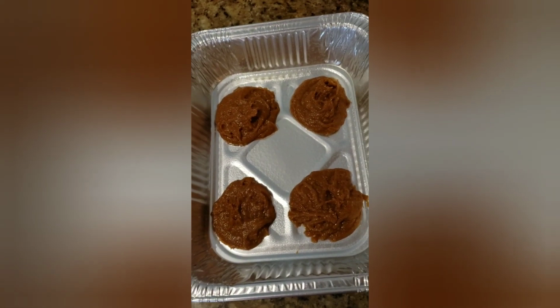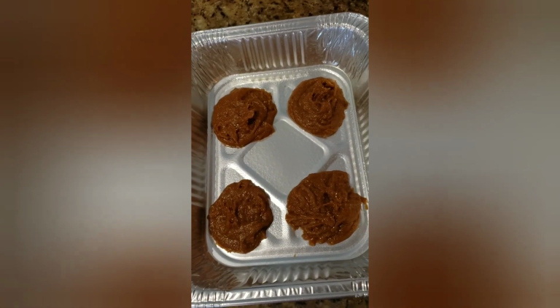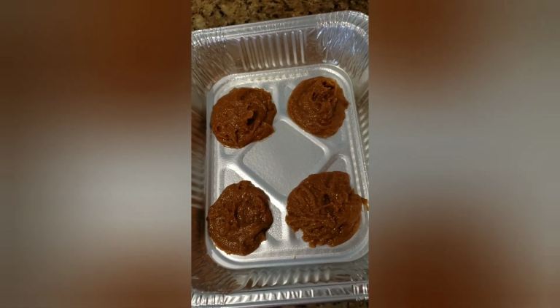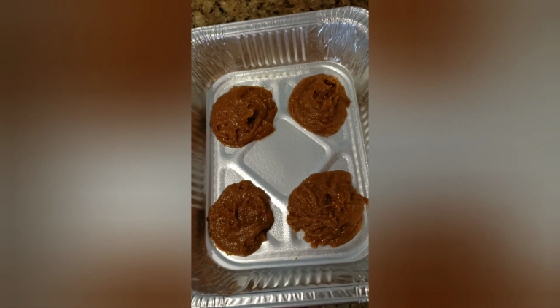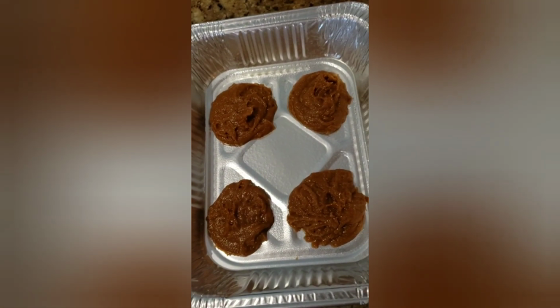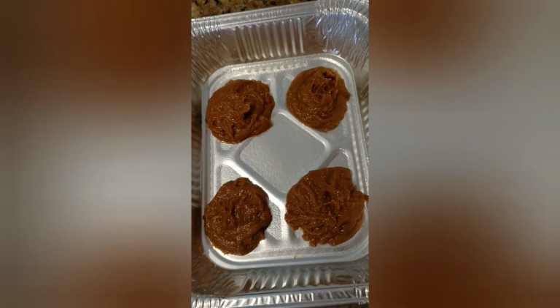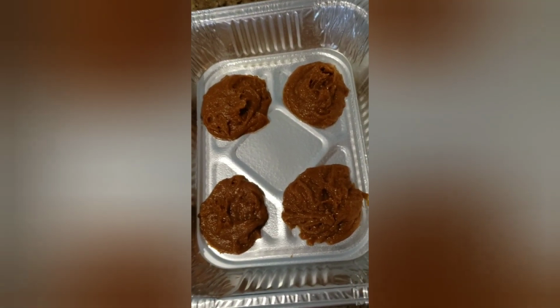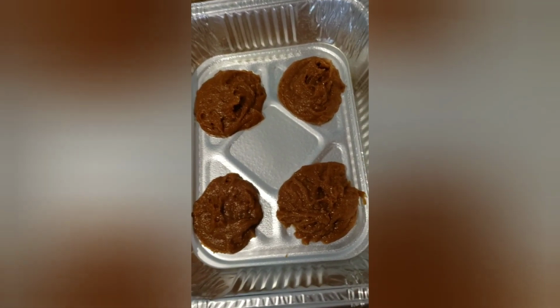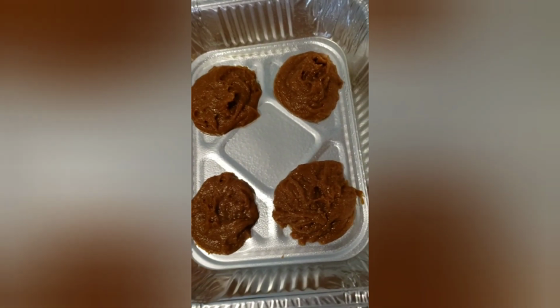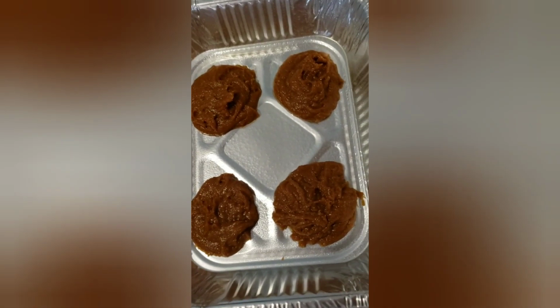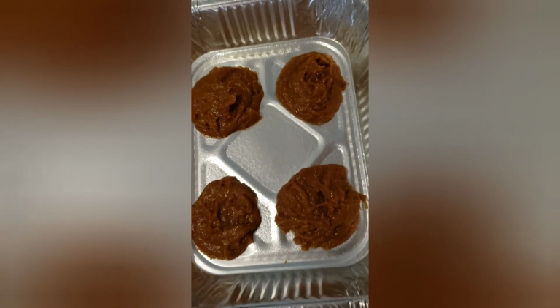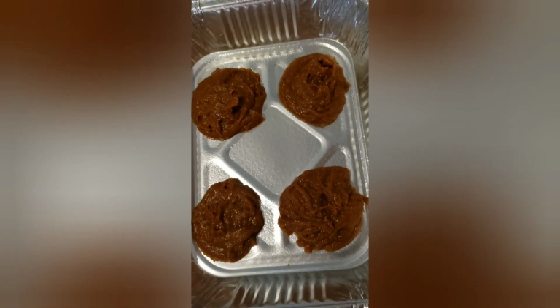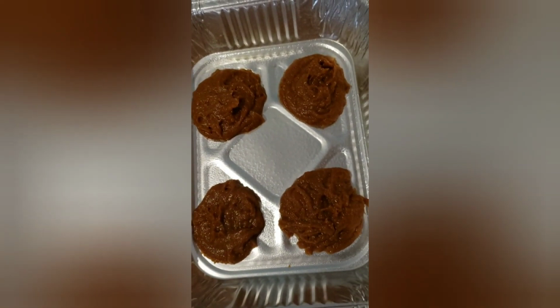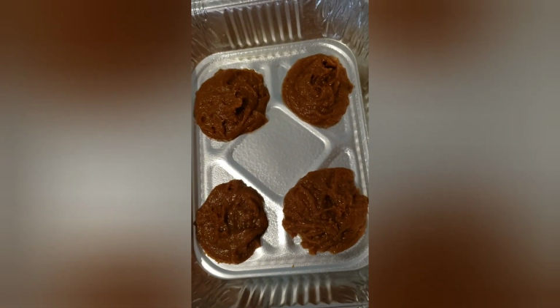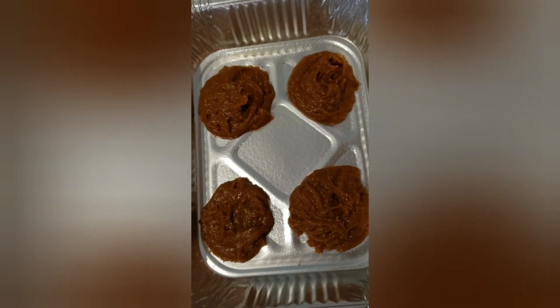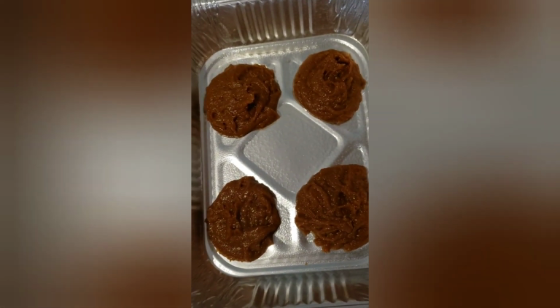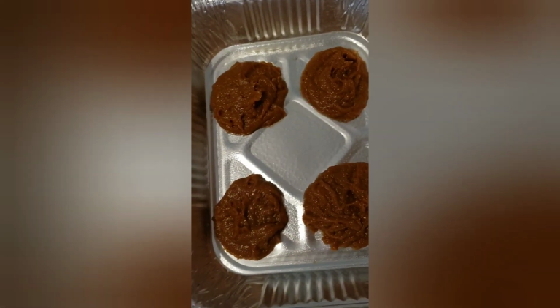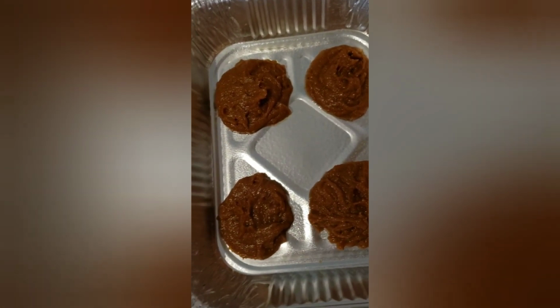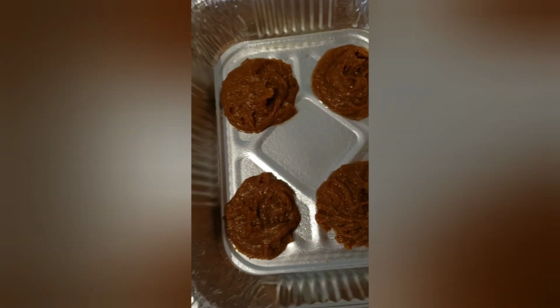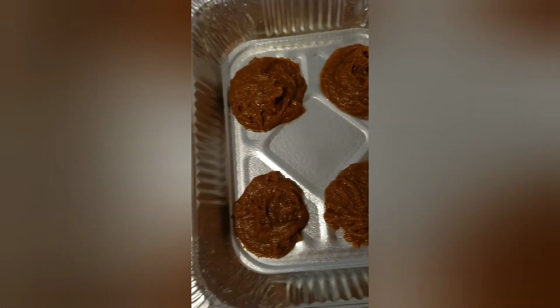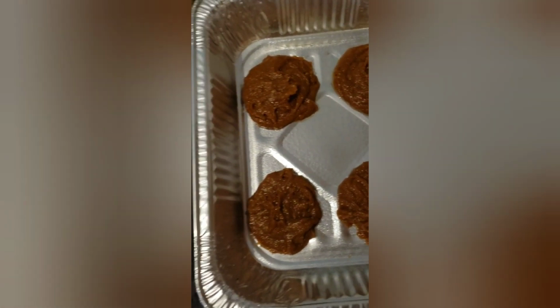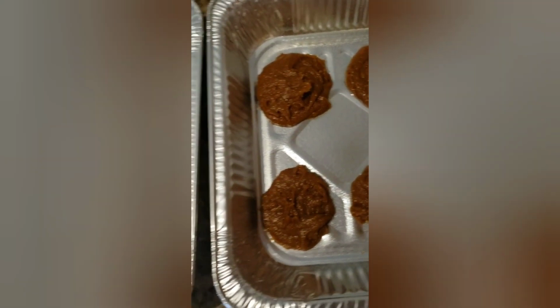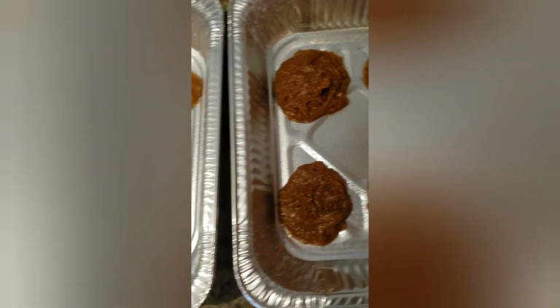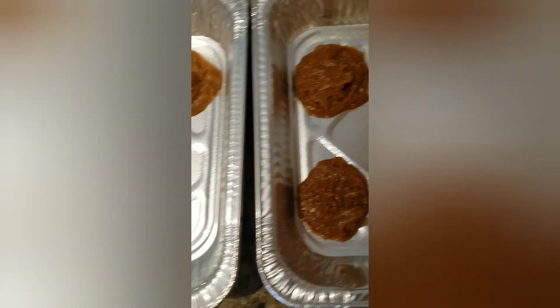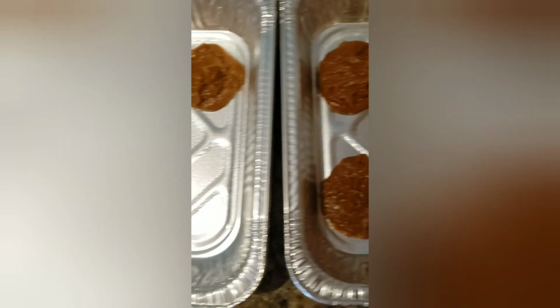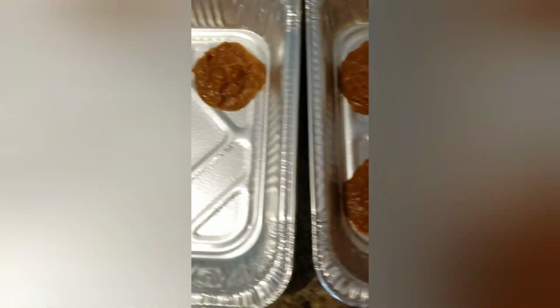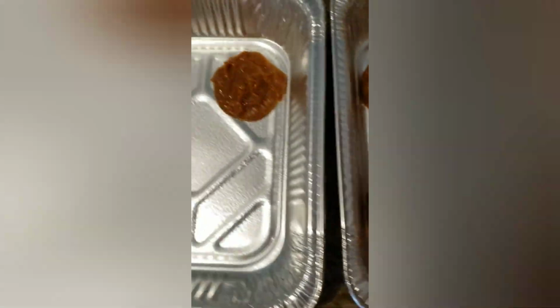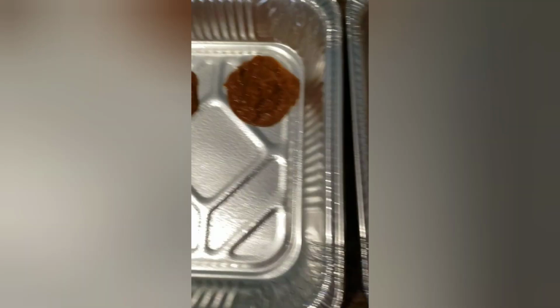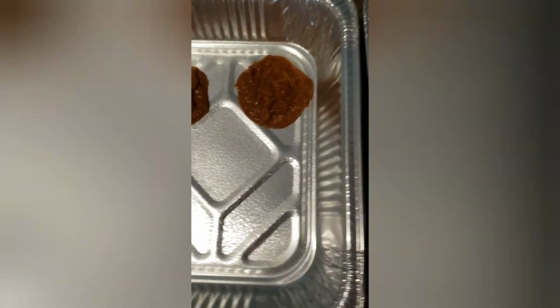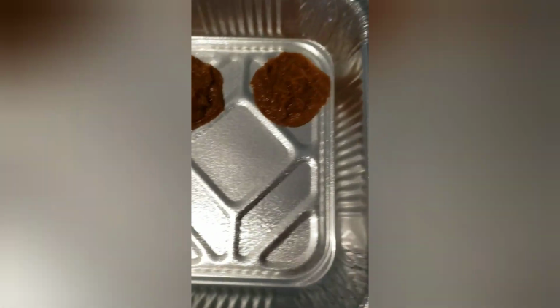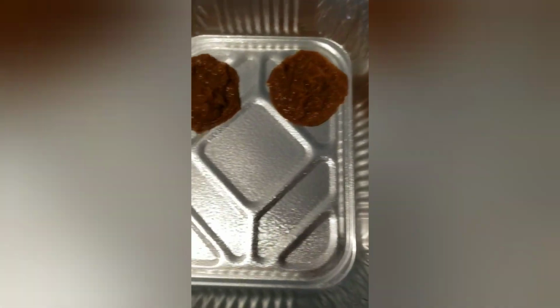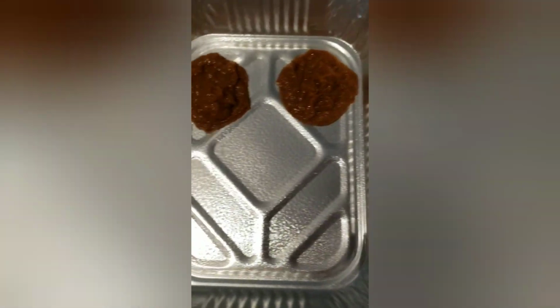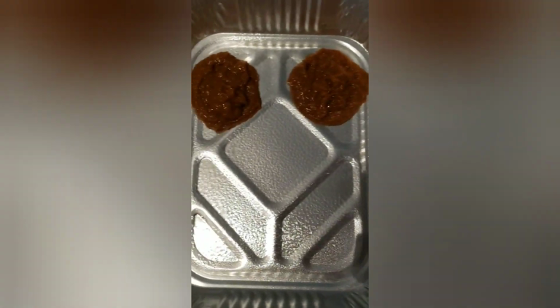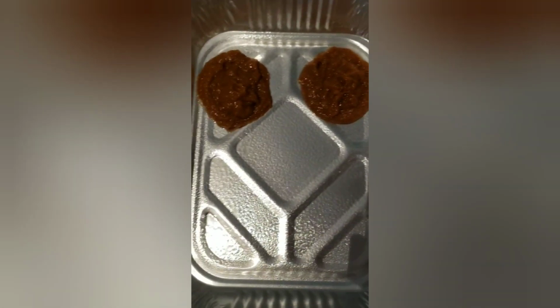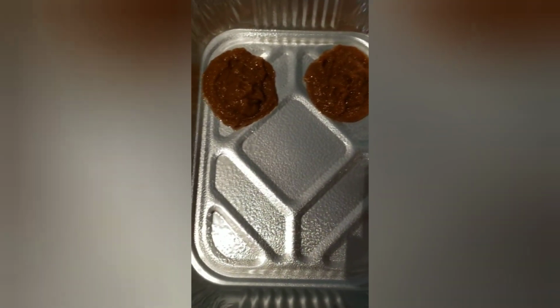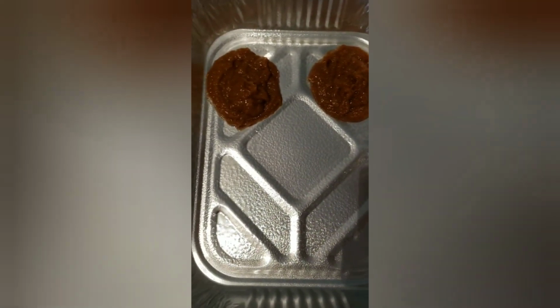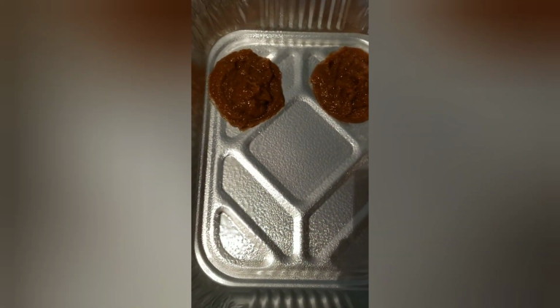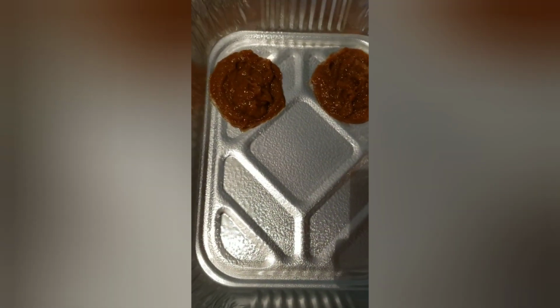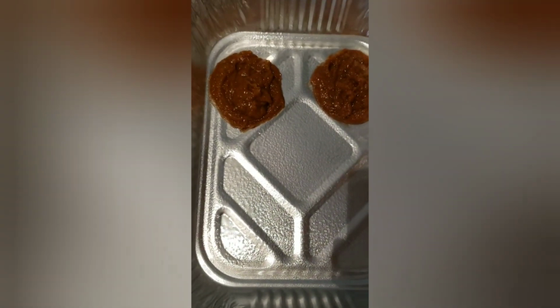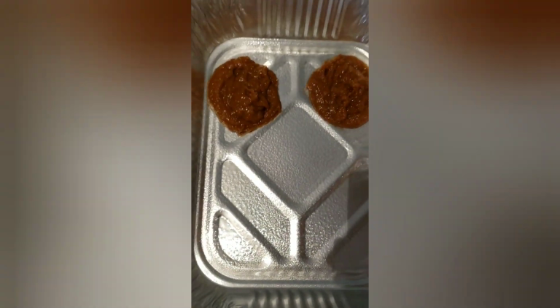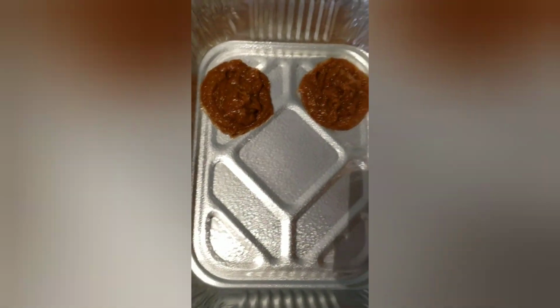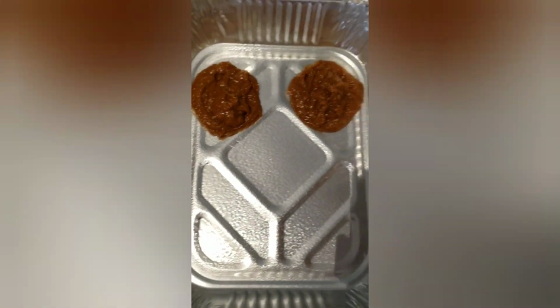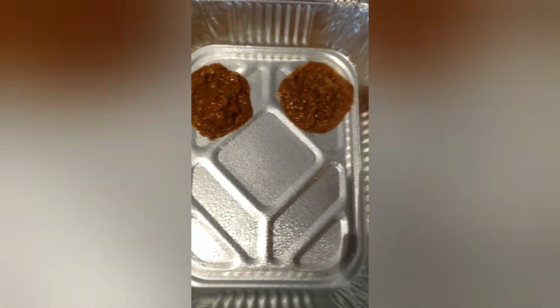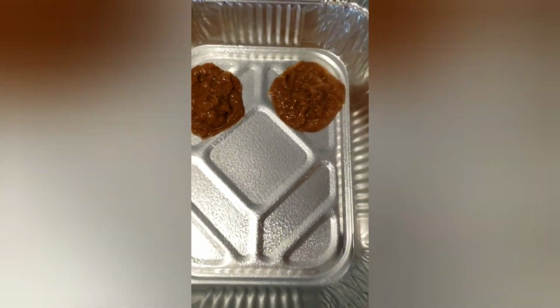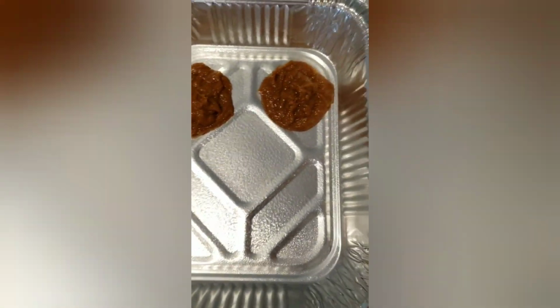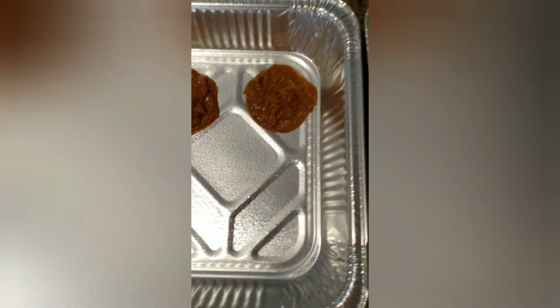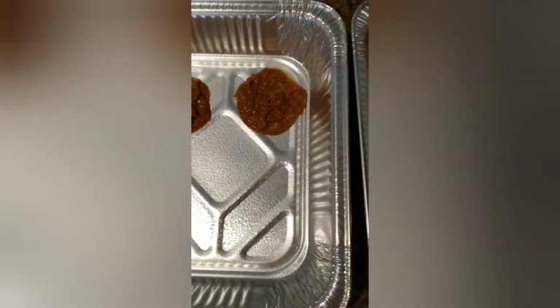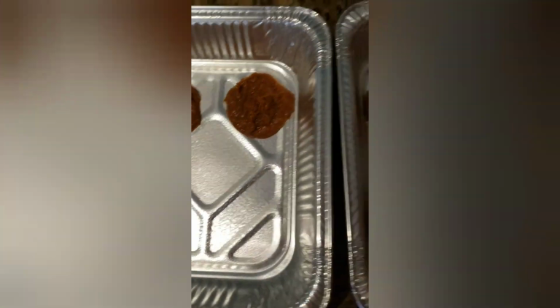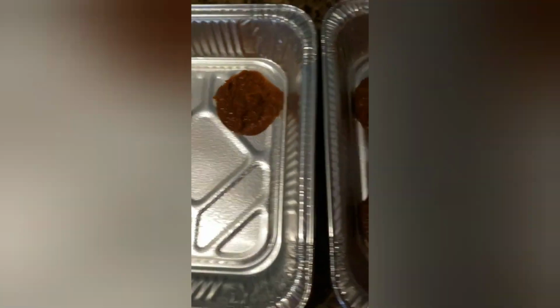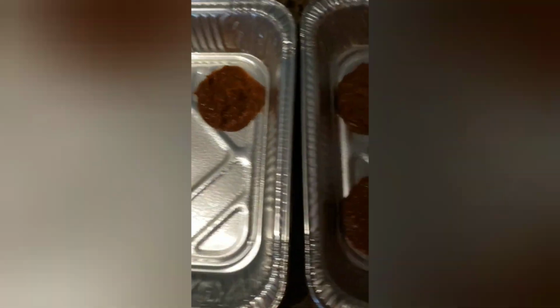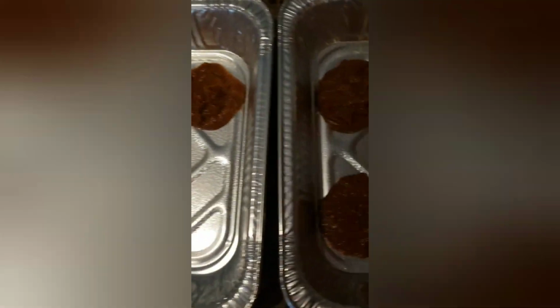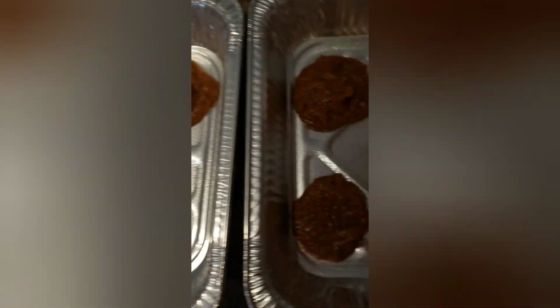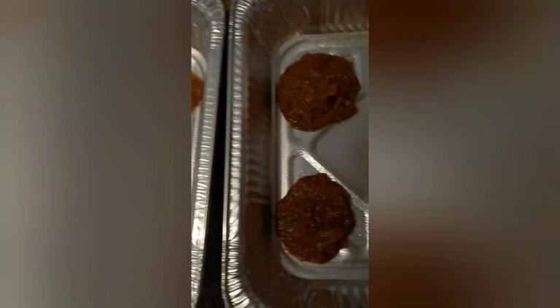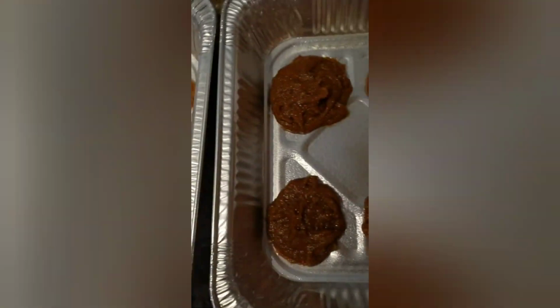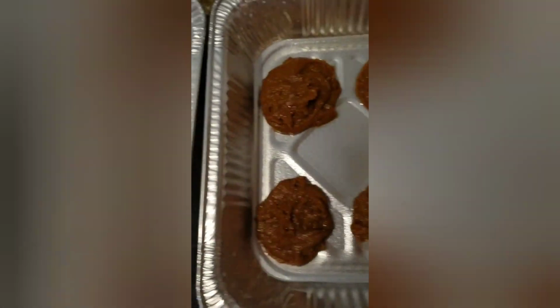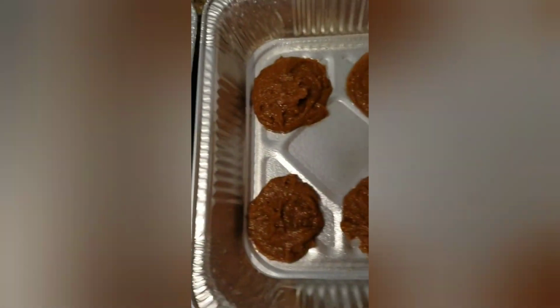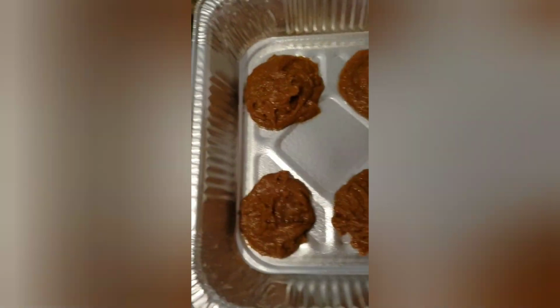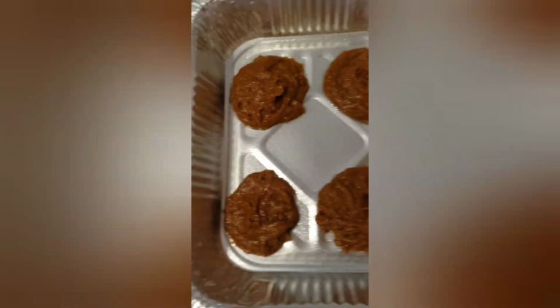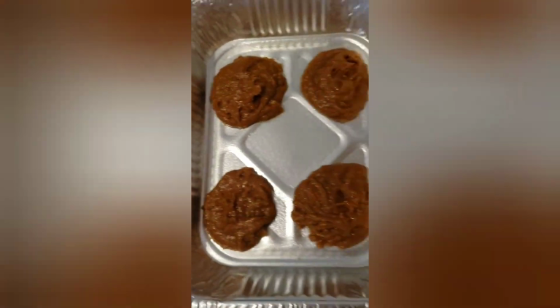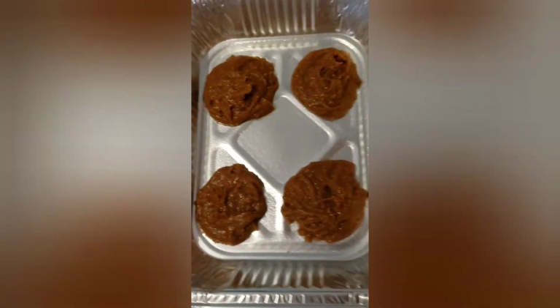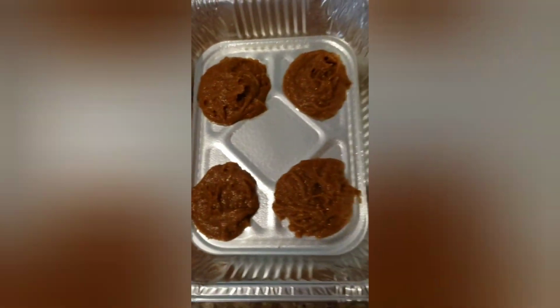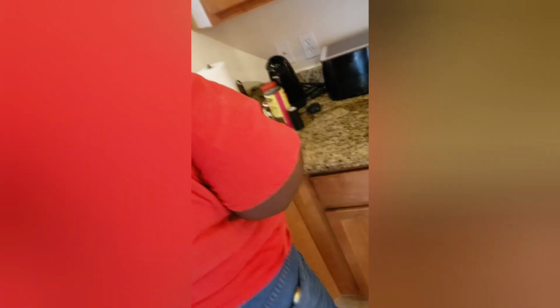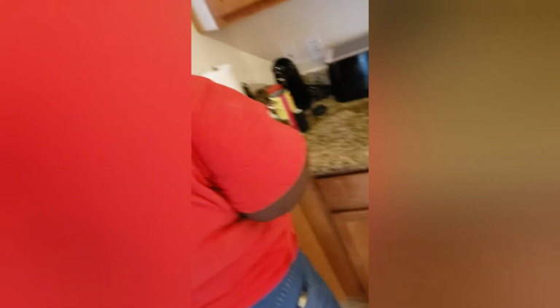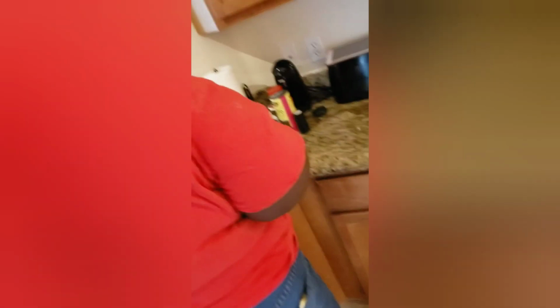Now it's time to put the cookies in the oven. We preheat our oven to 350 for 15 minutes.